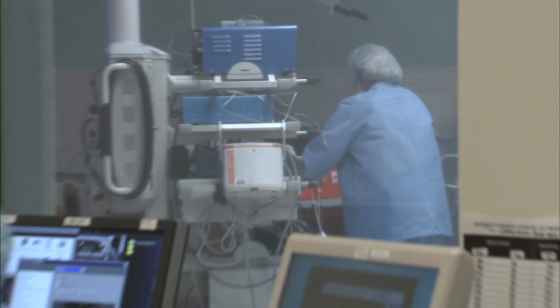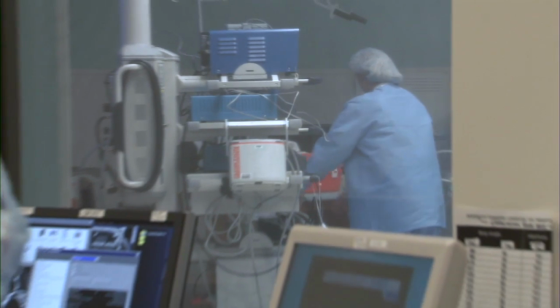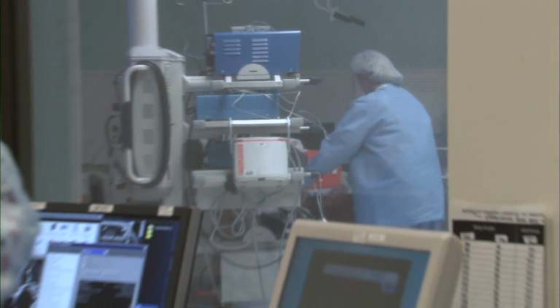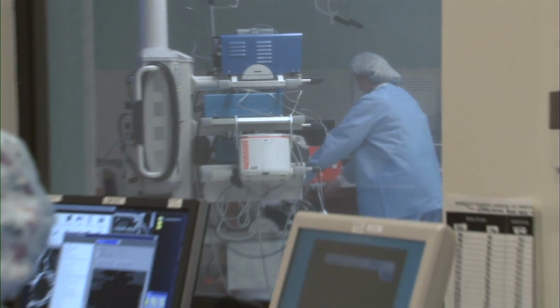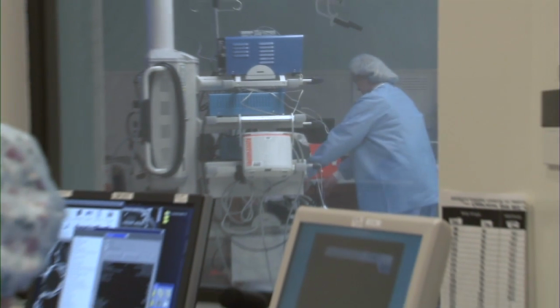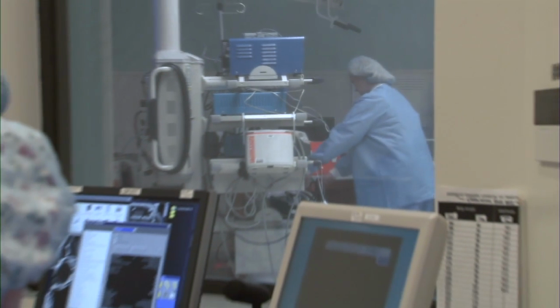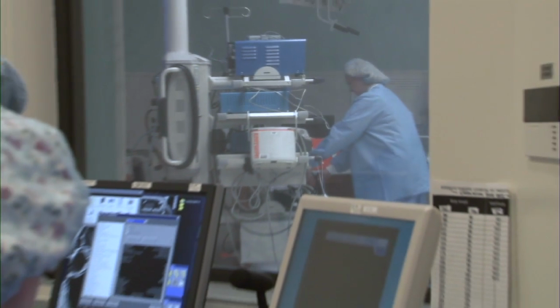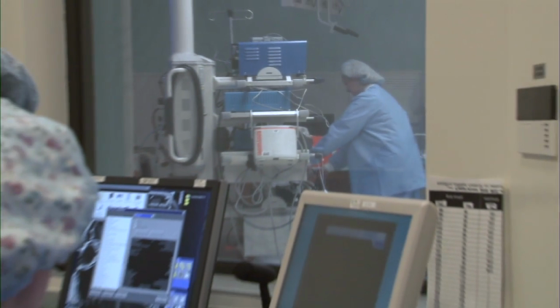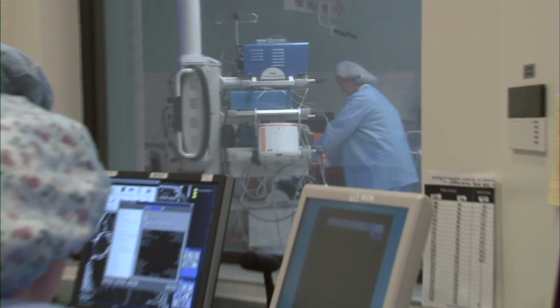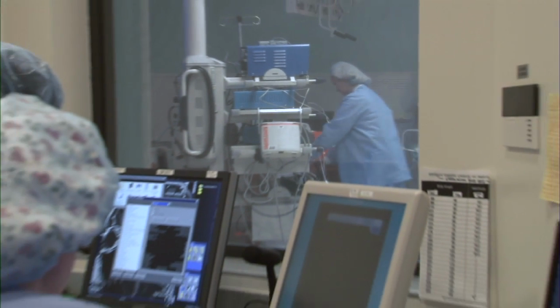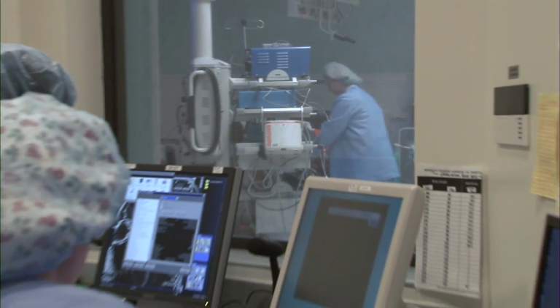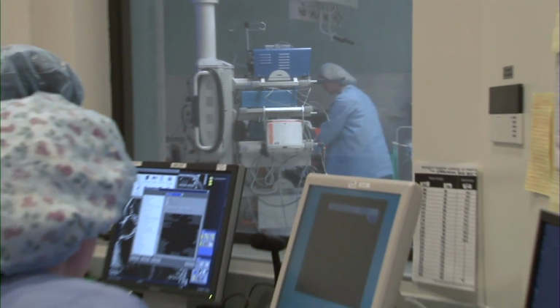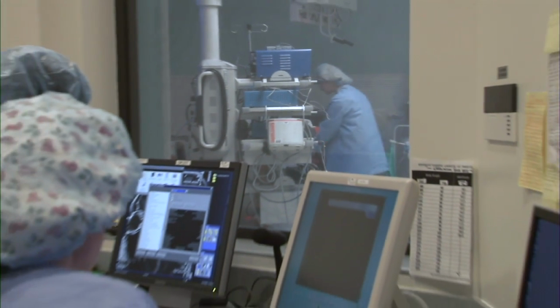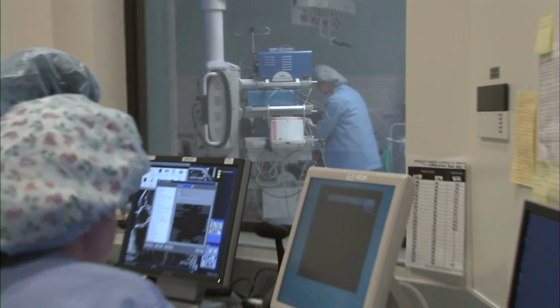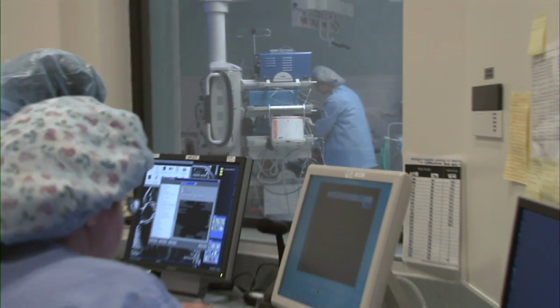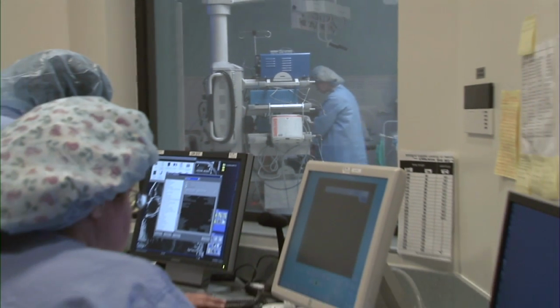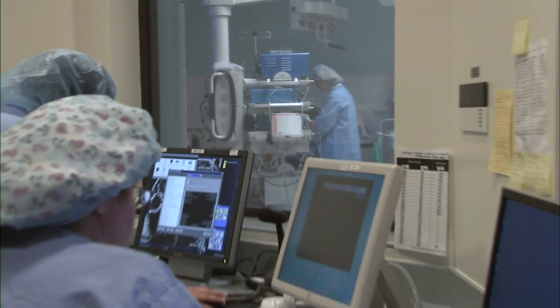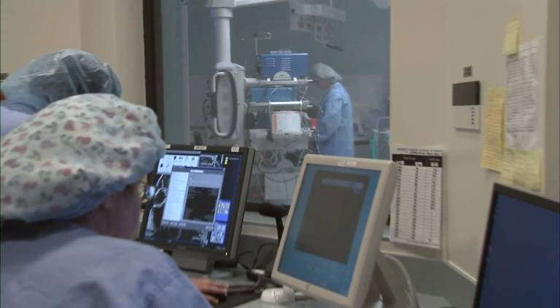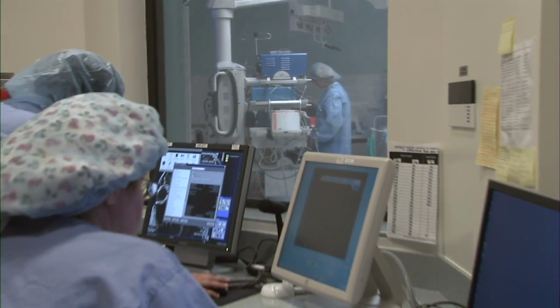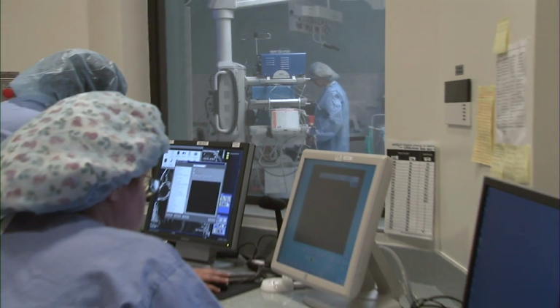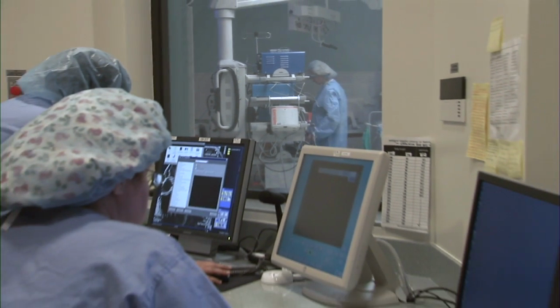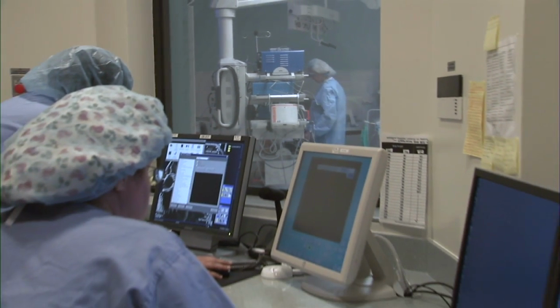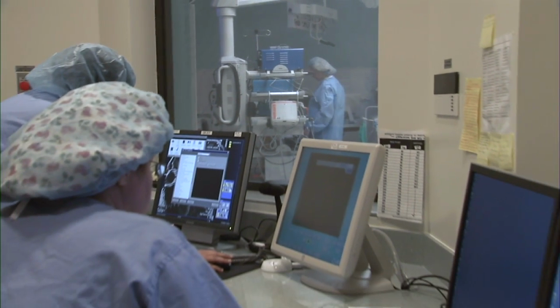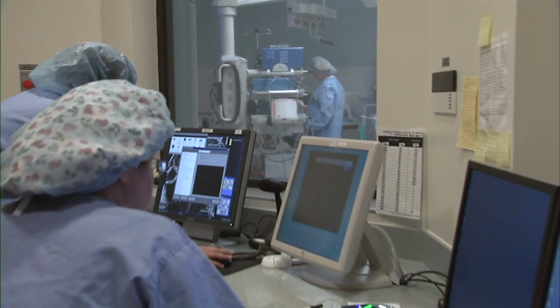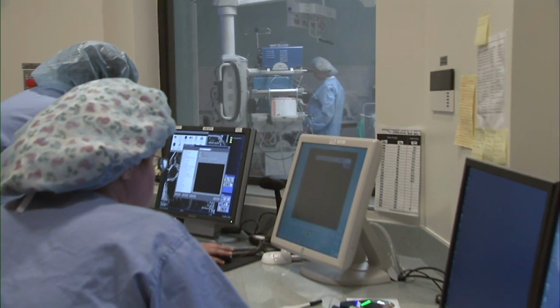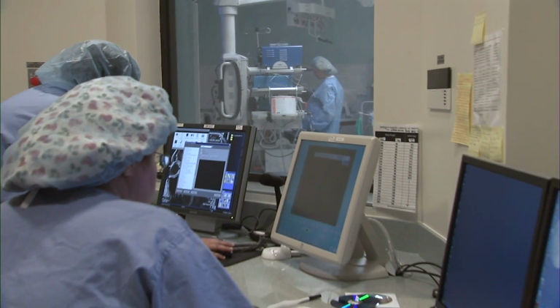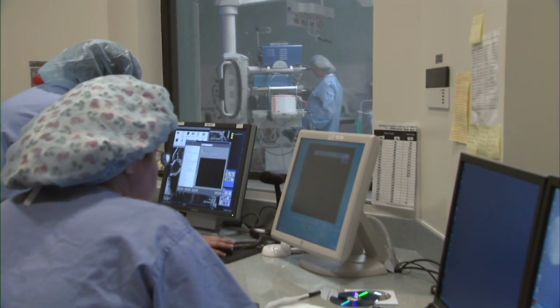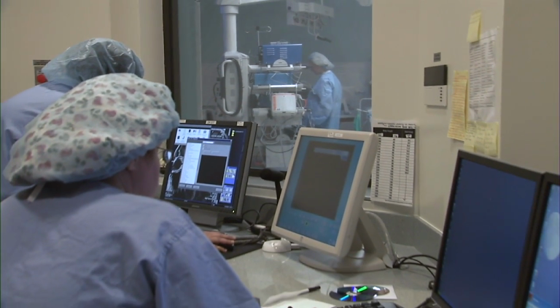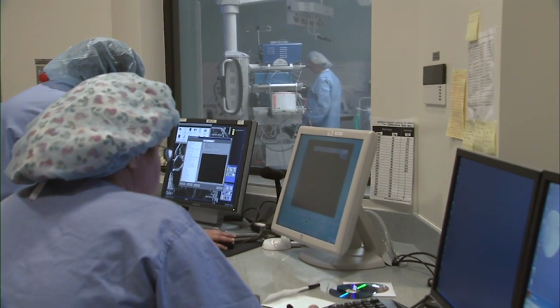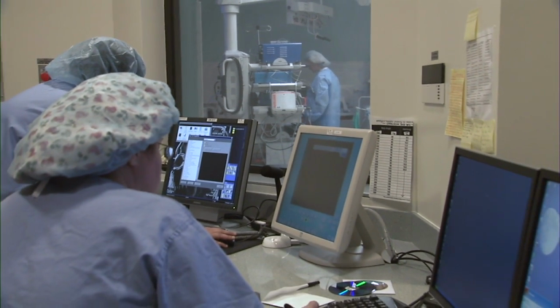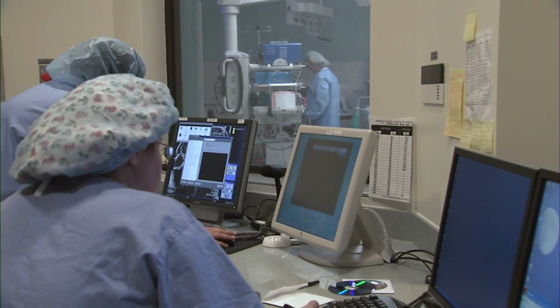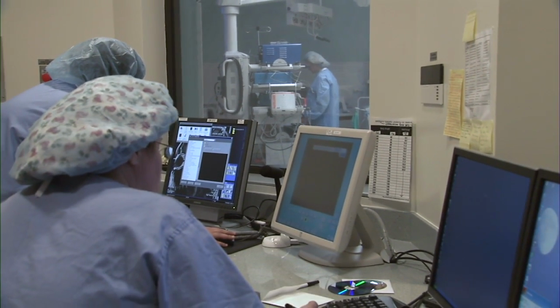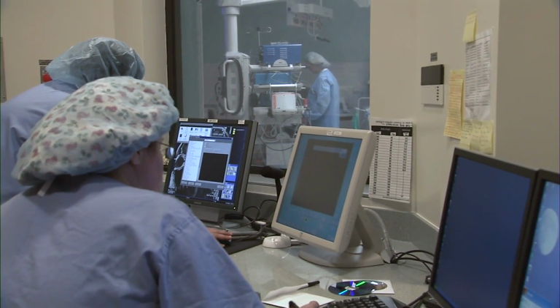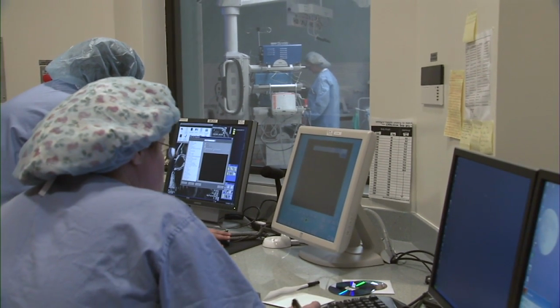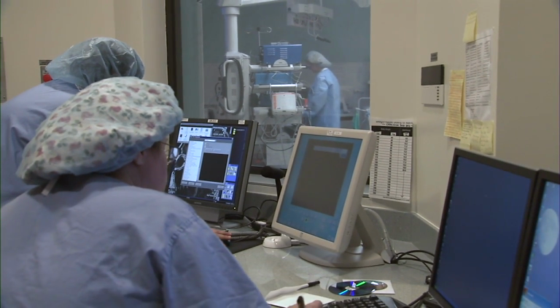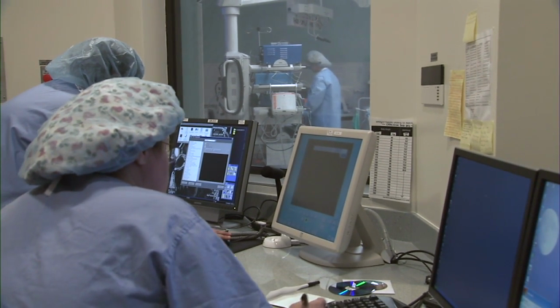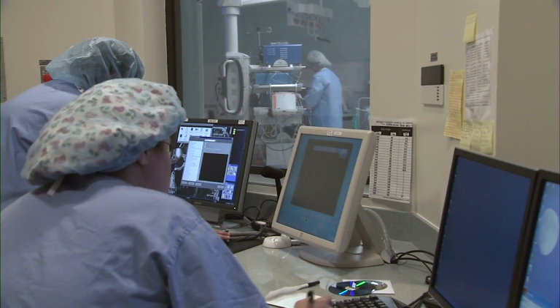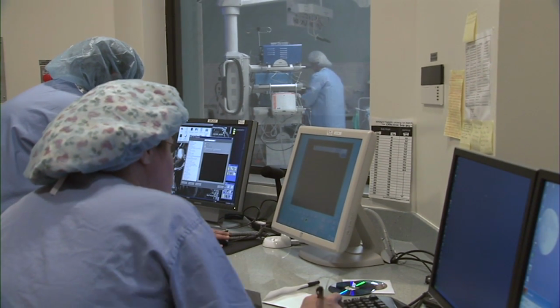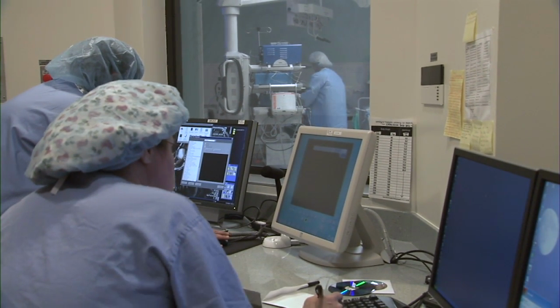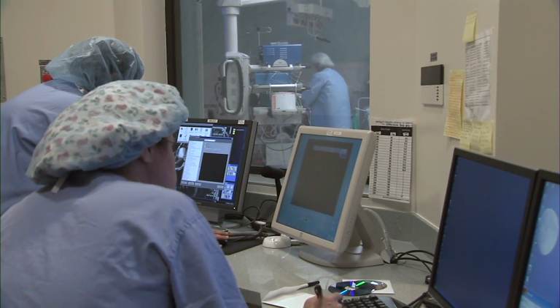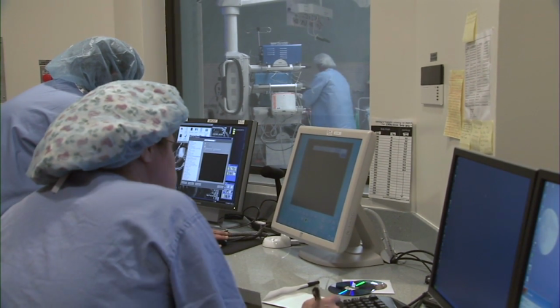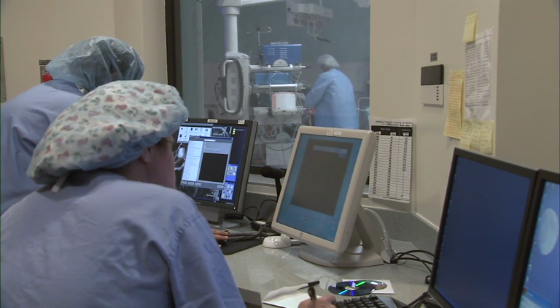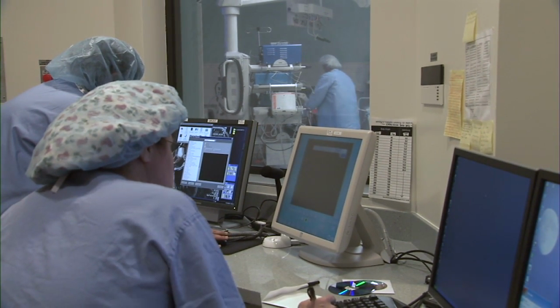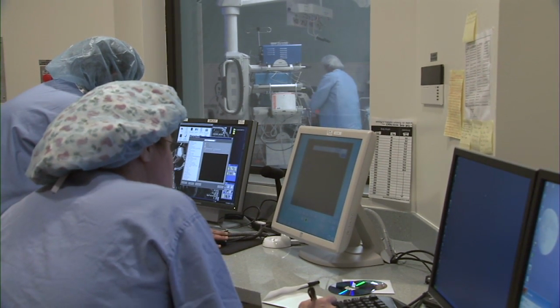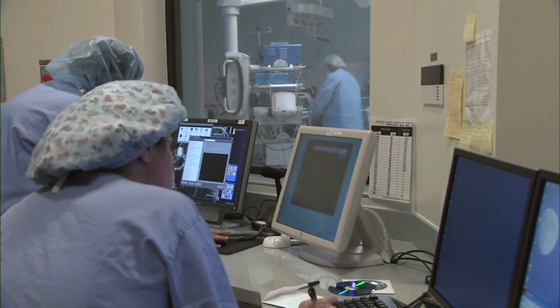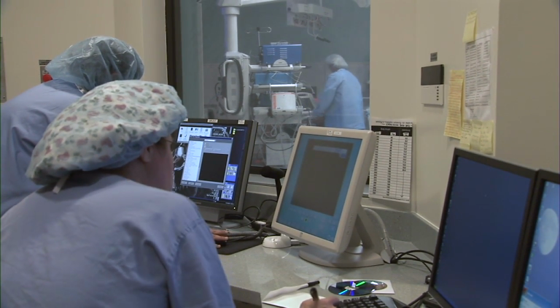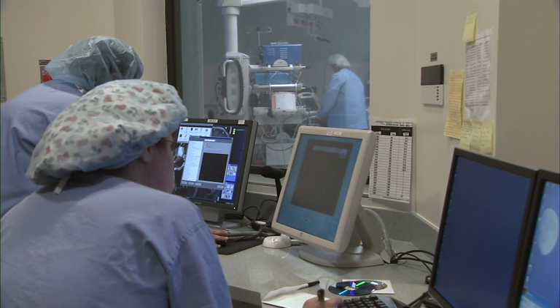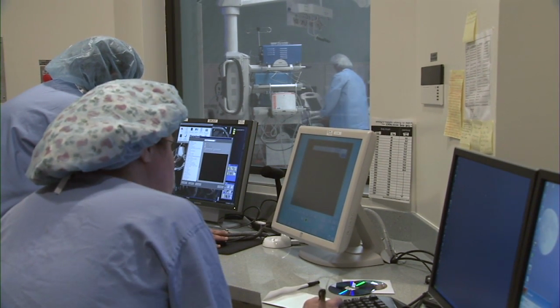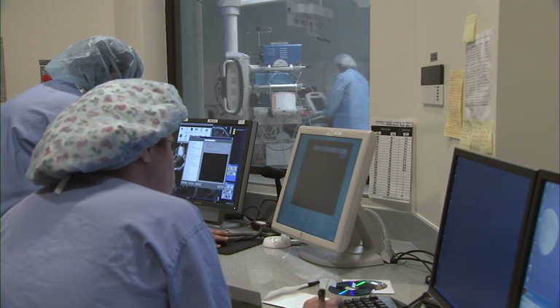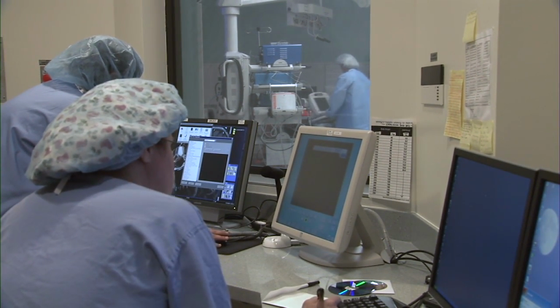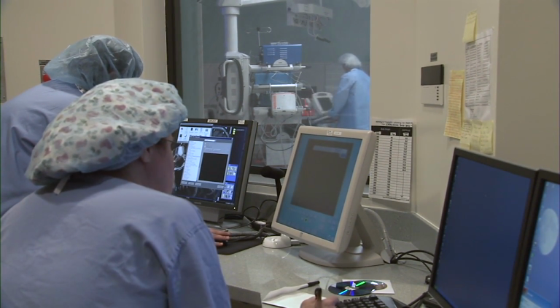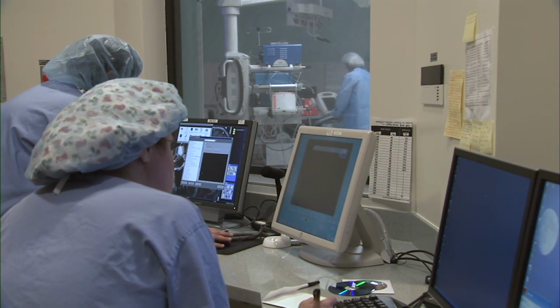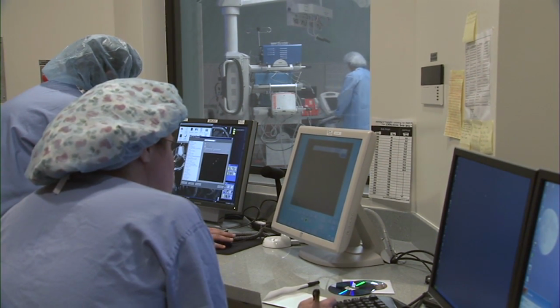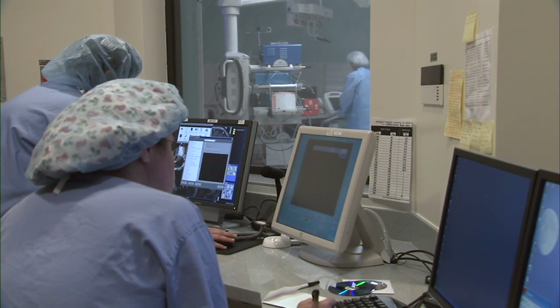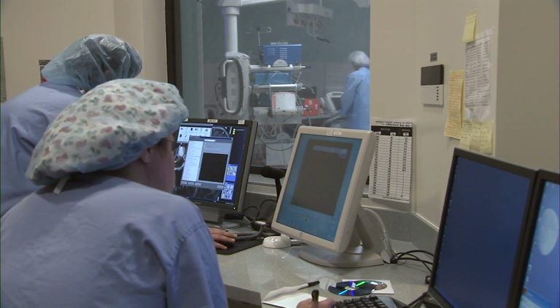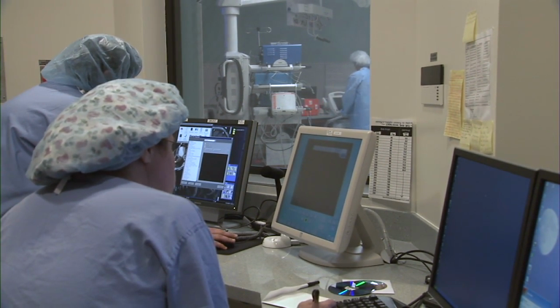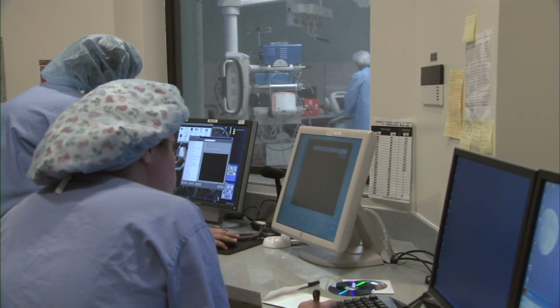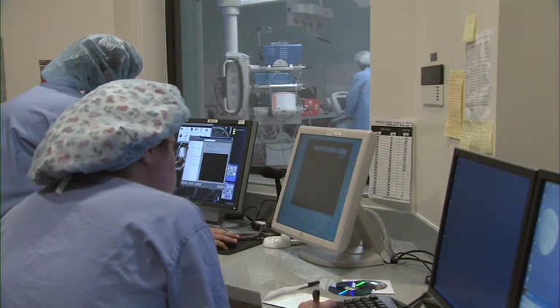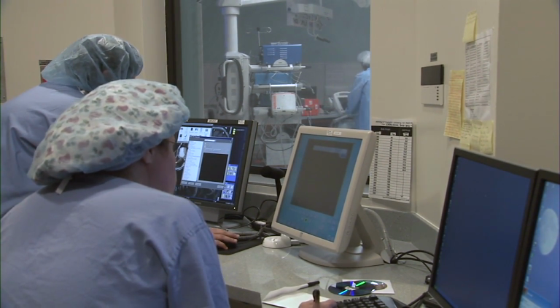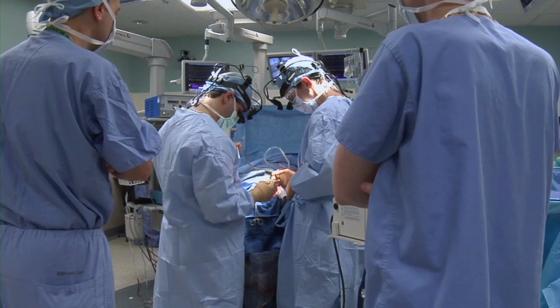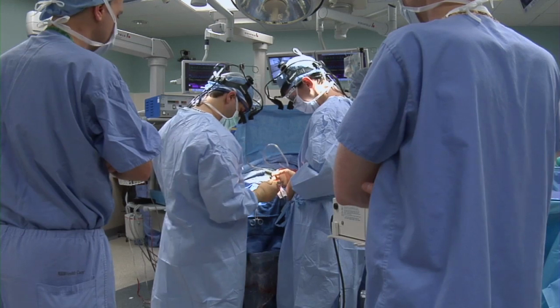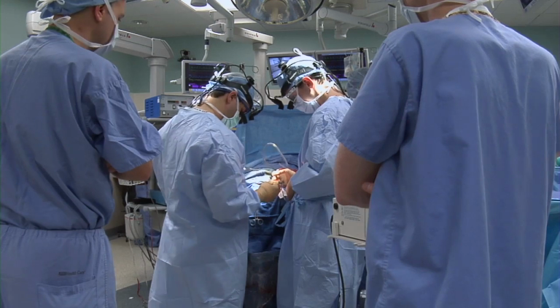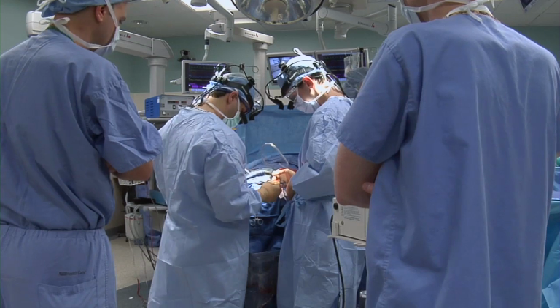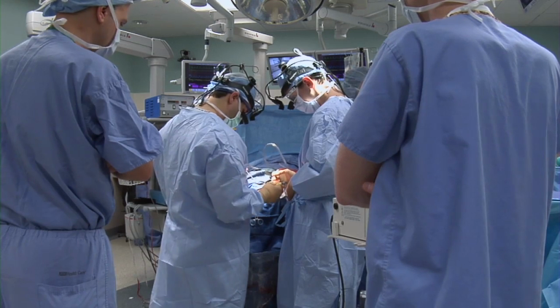The iMRI magnet can move into two separate operating rooms, efficiently using the equipment on multiple patients.